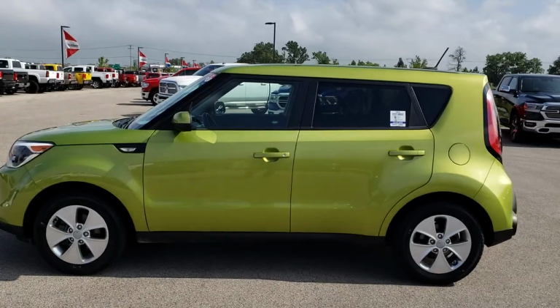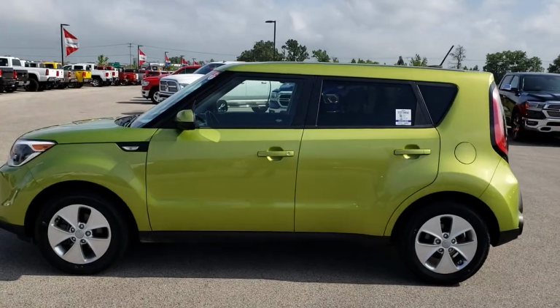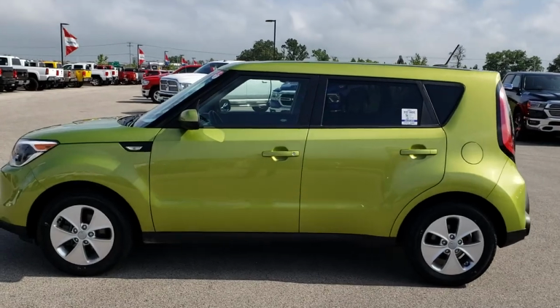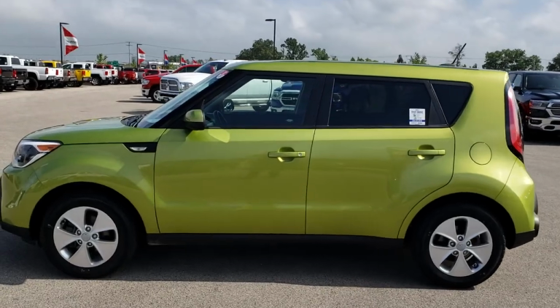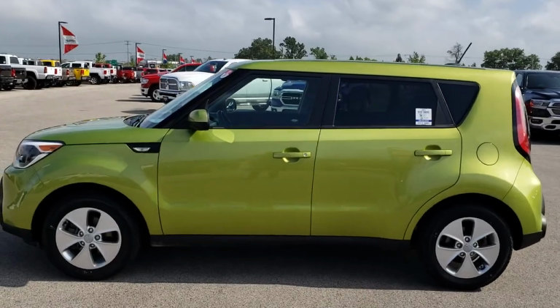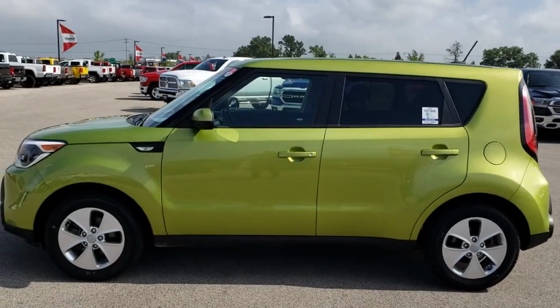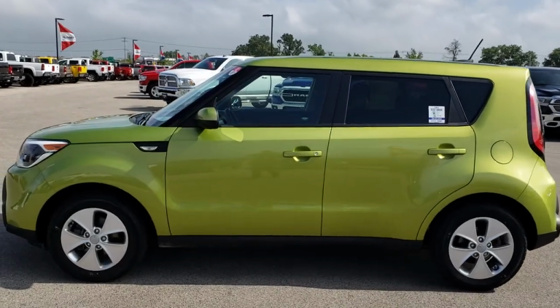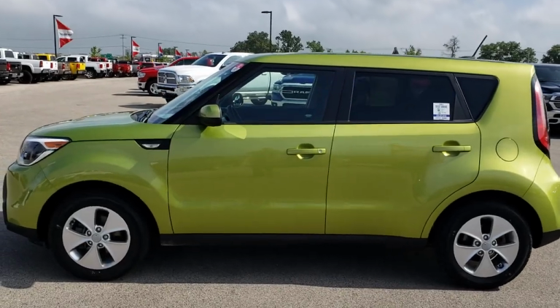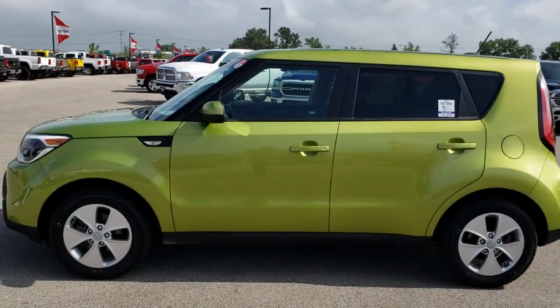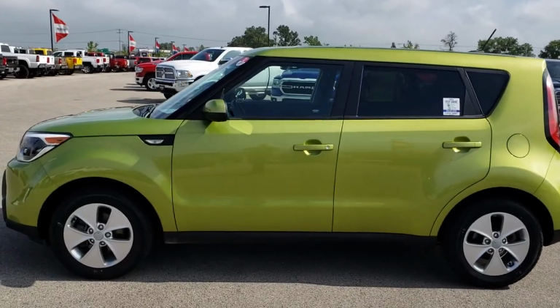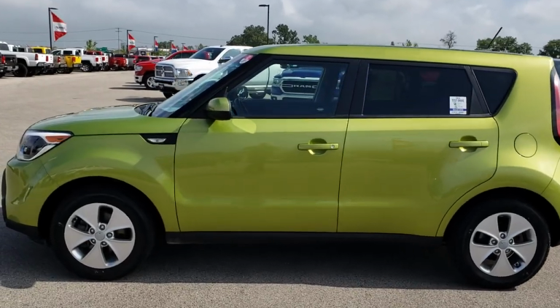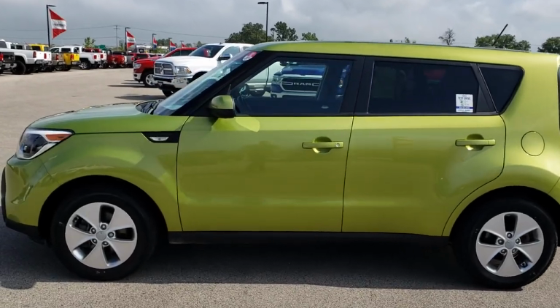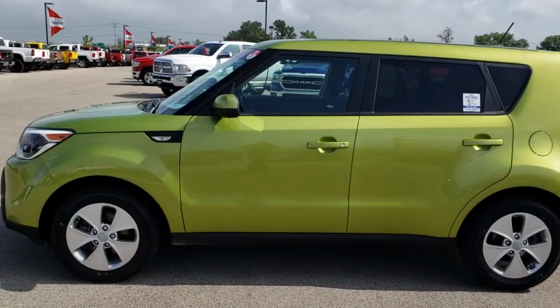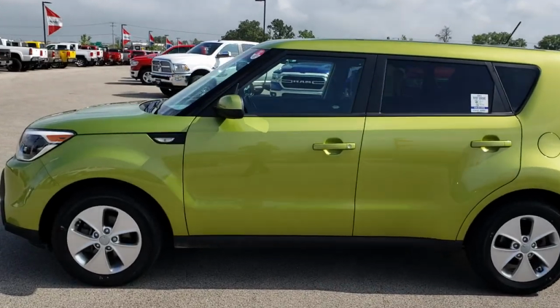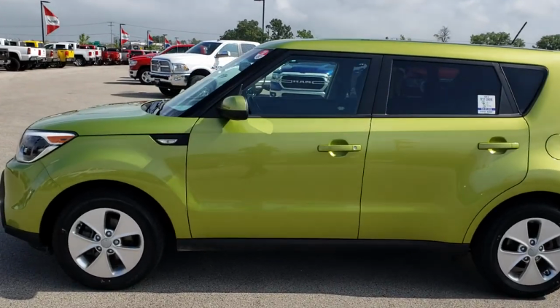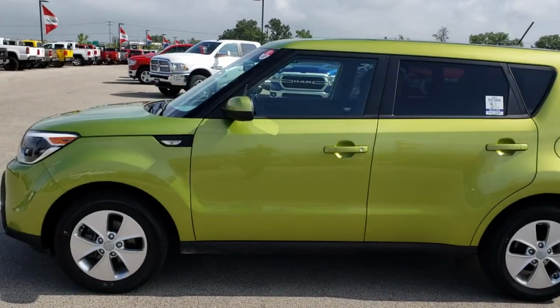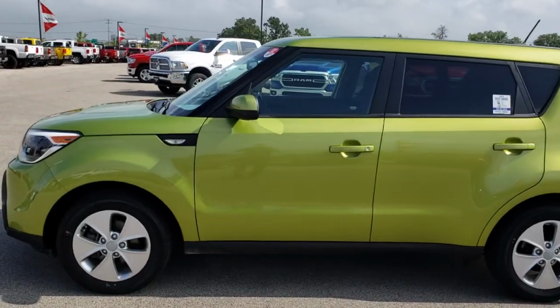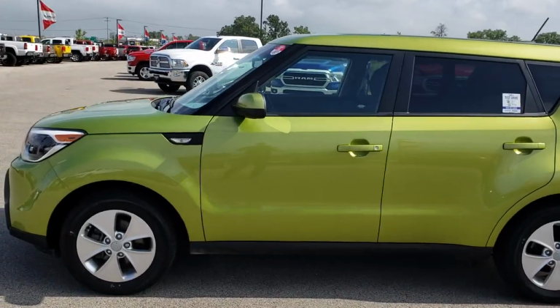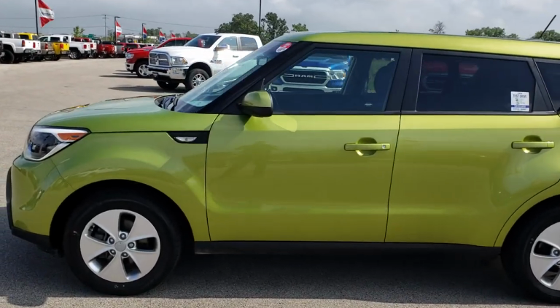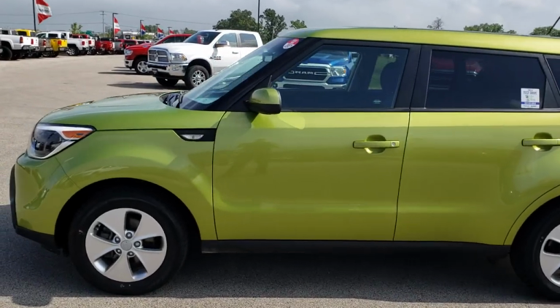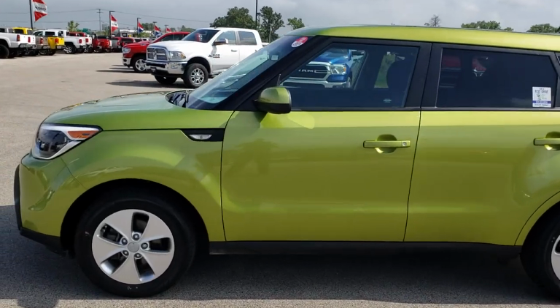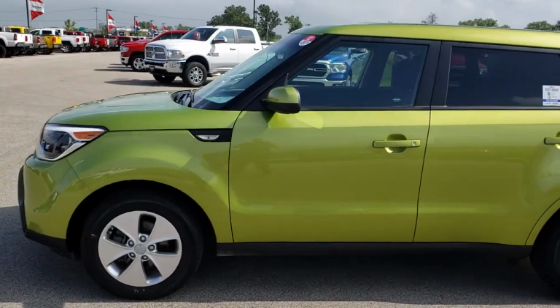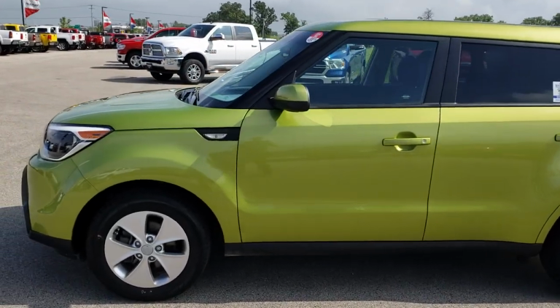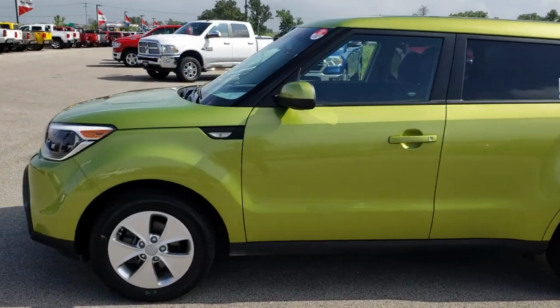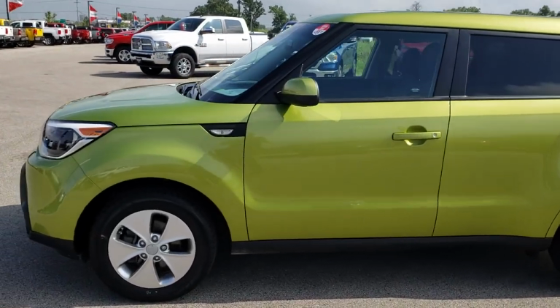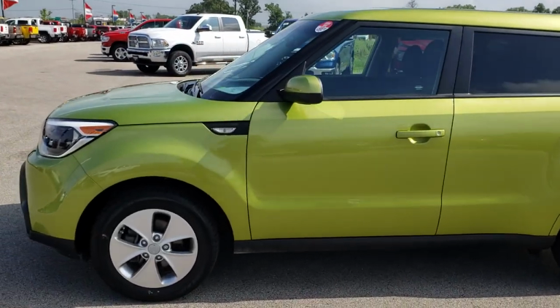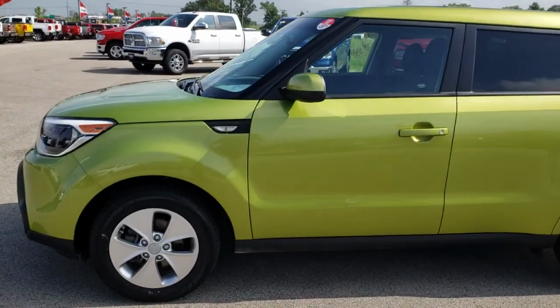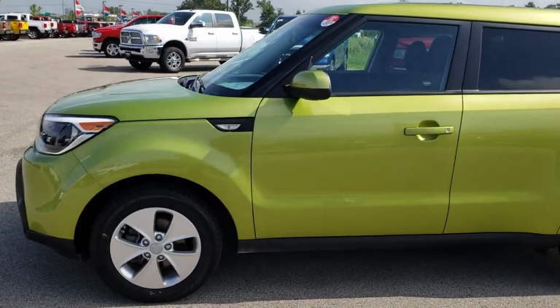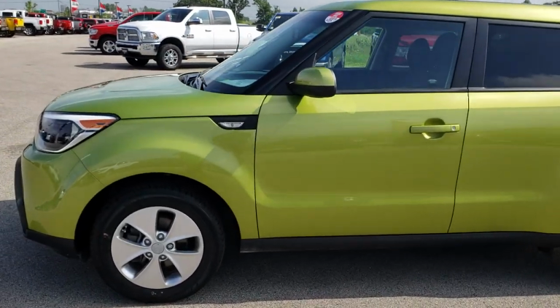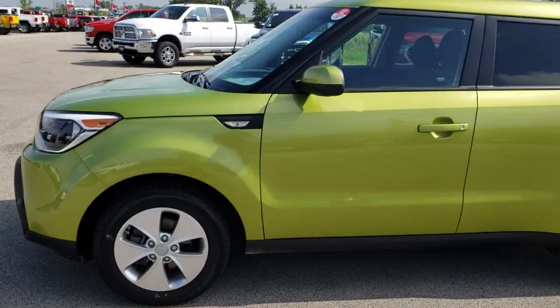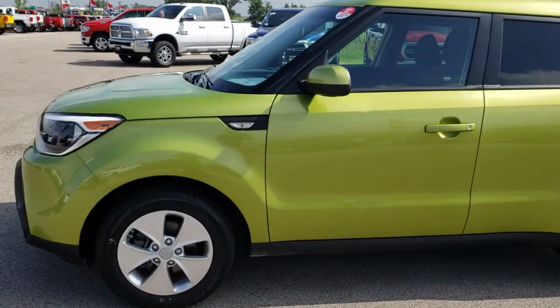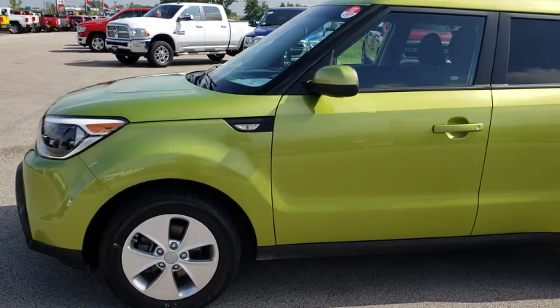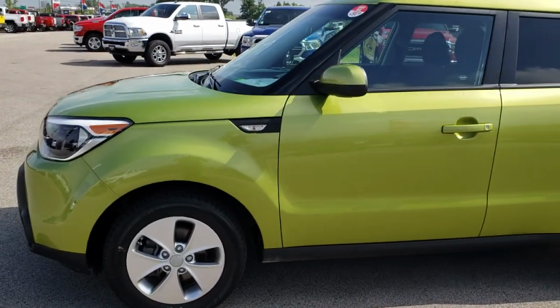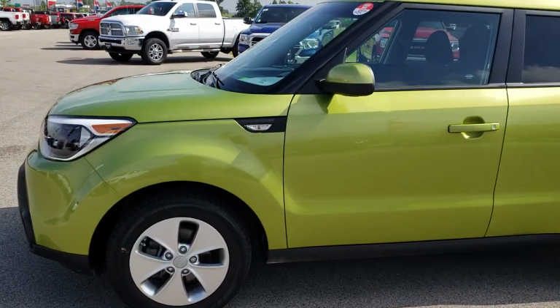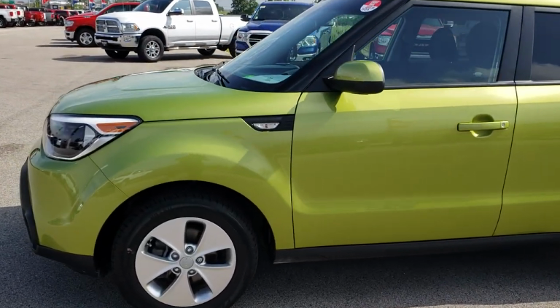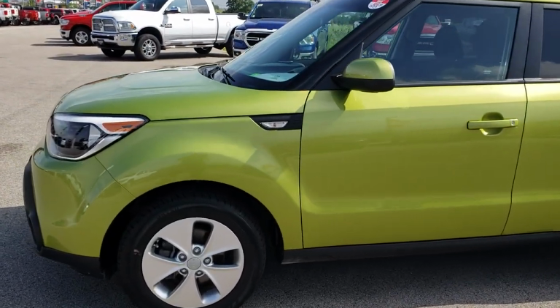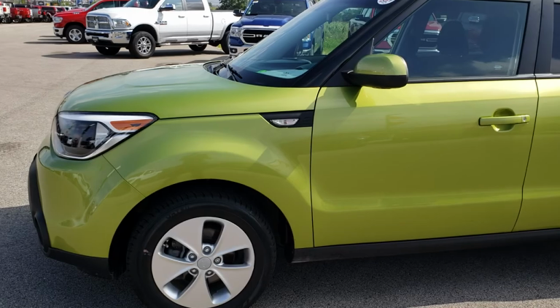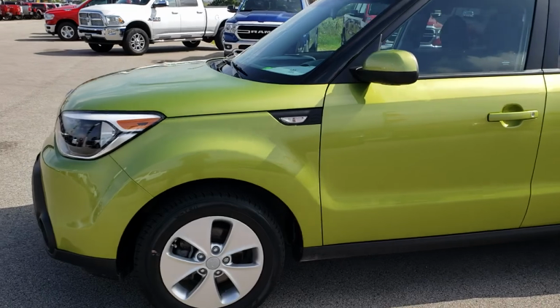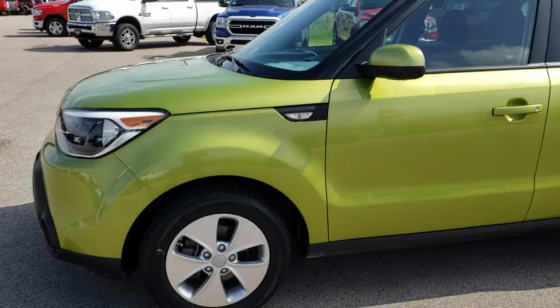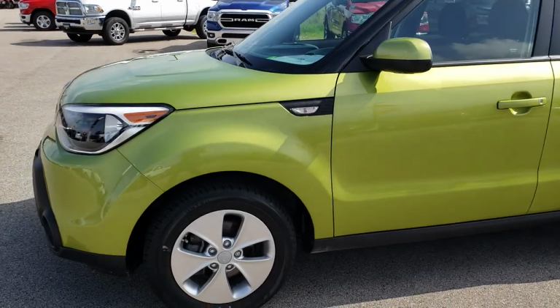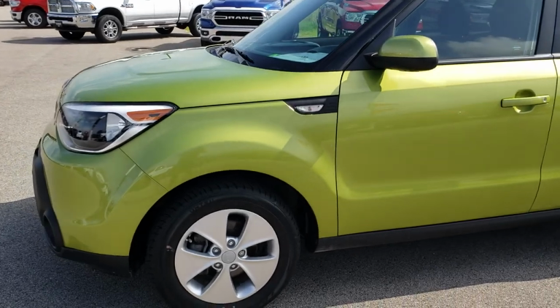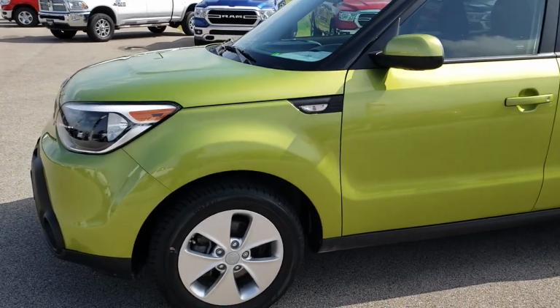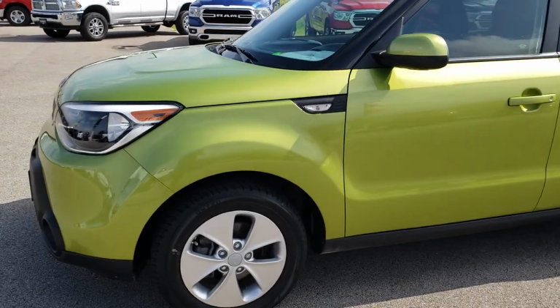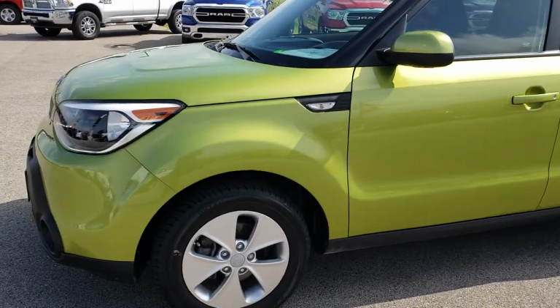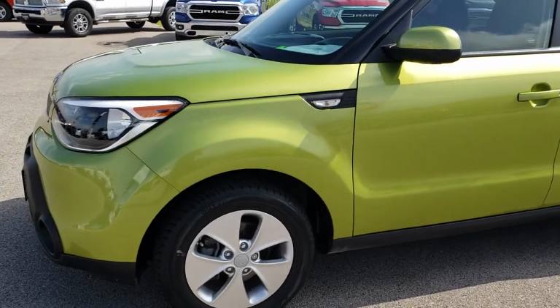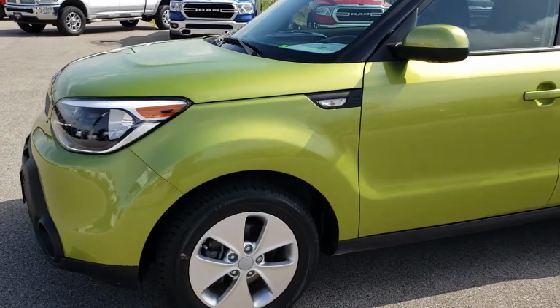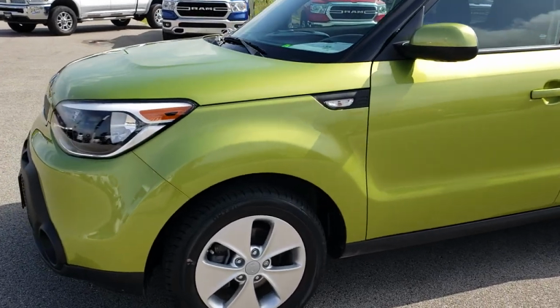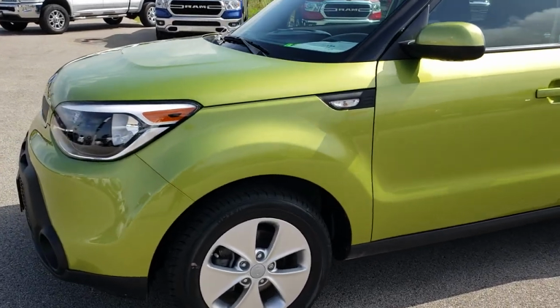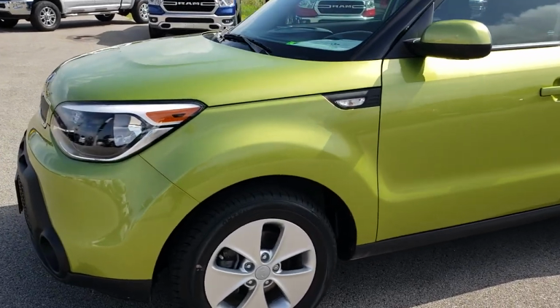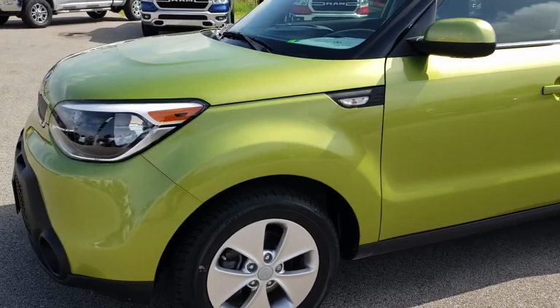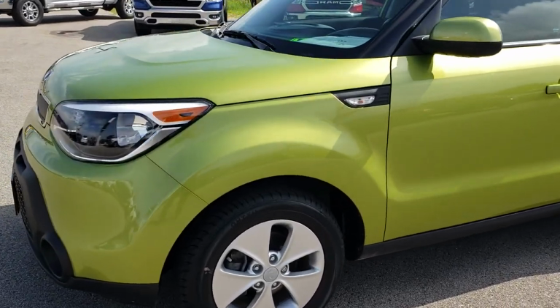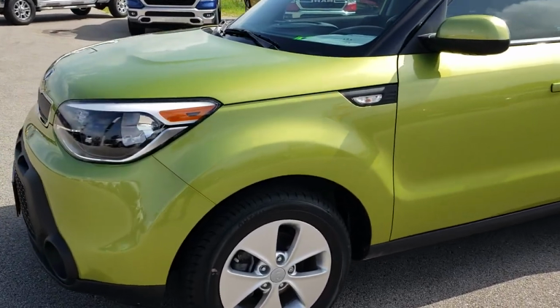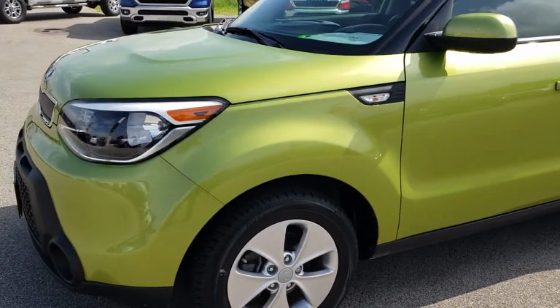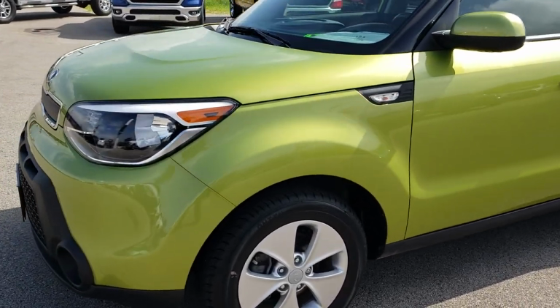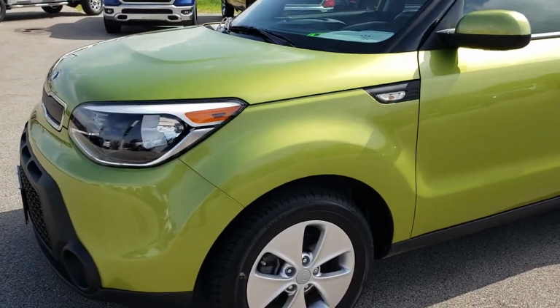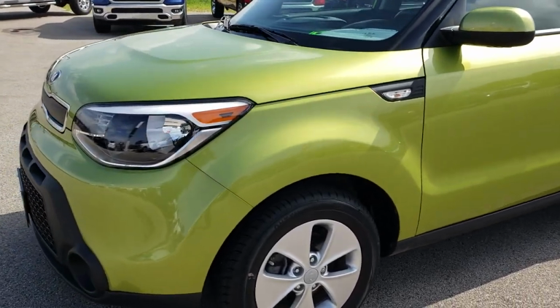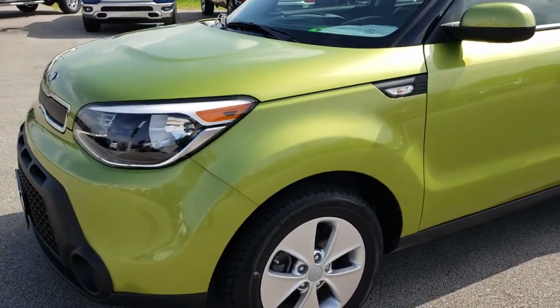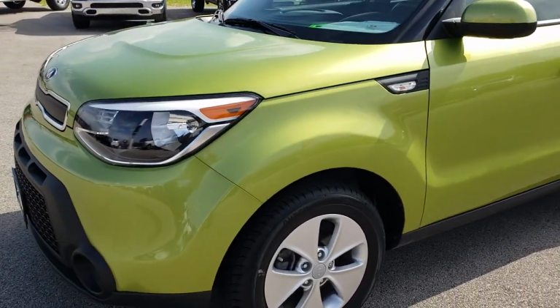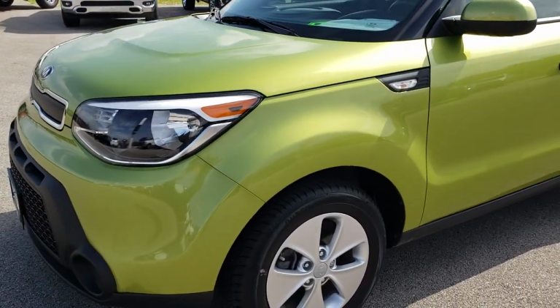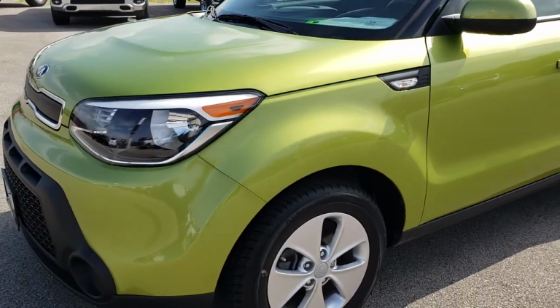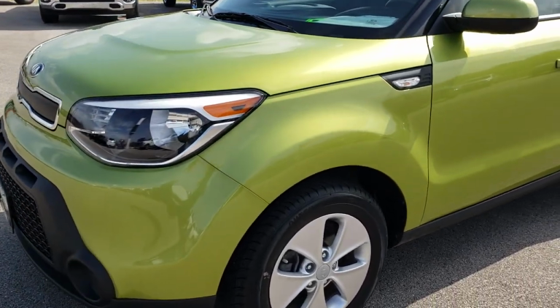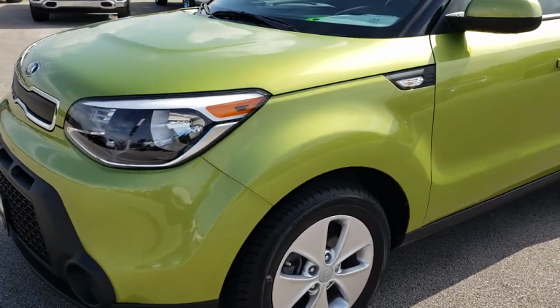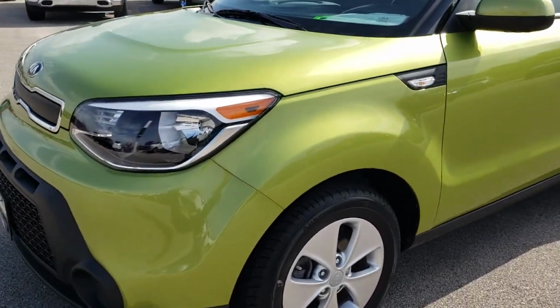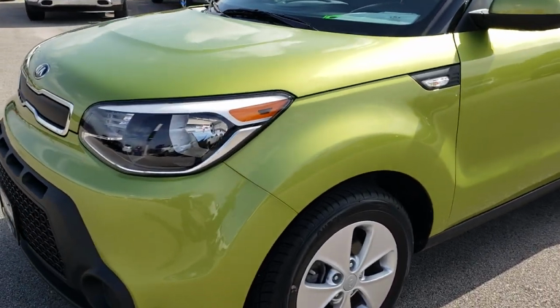This is stock number AT130B. We are here at Summit Automotive in Fond du Lac, Wisconsin, your new and used car headquarters.